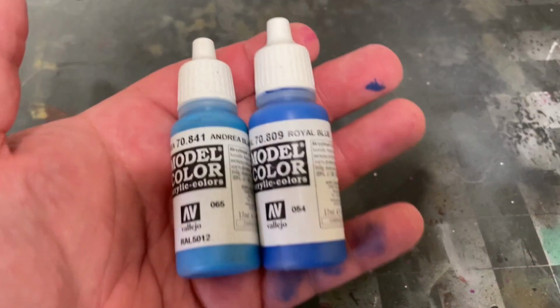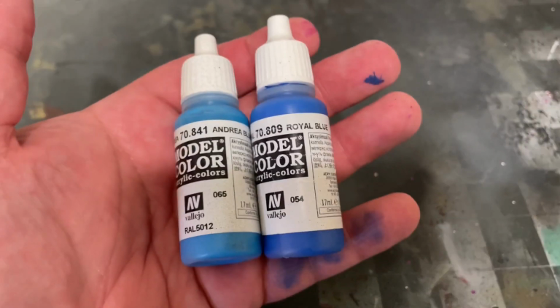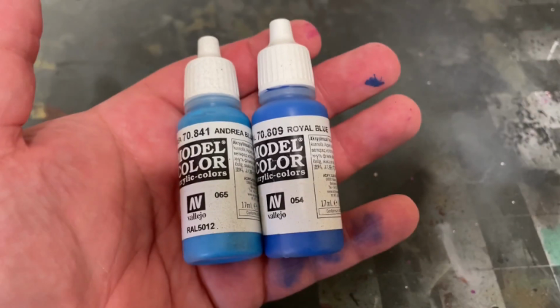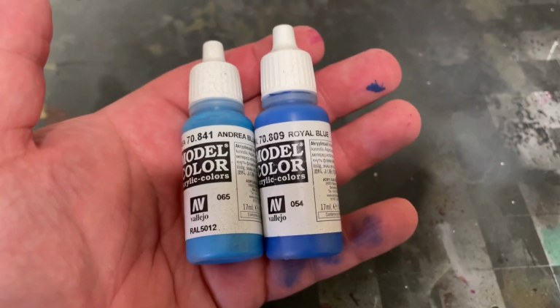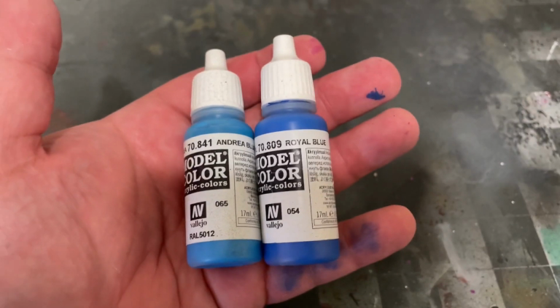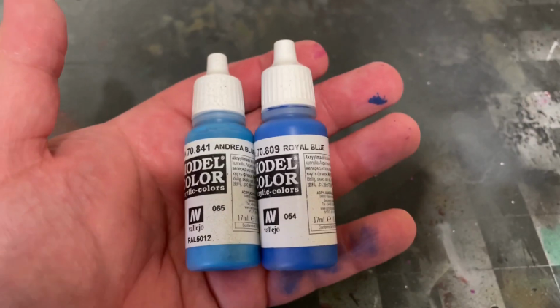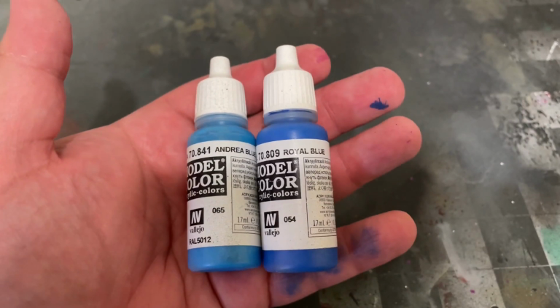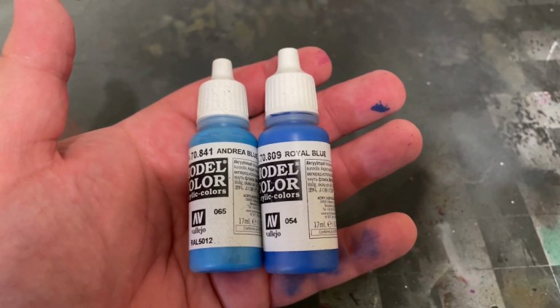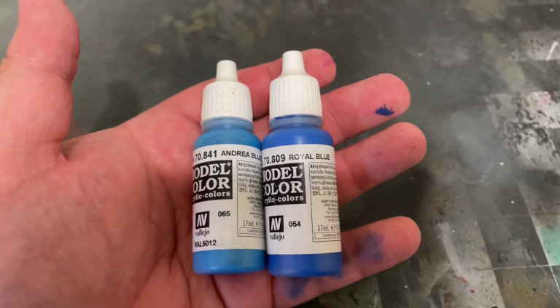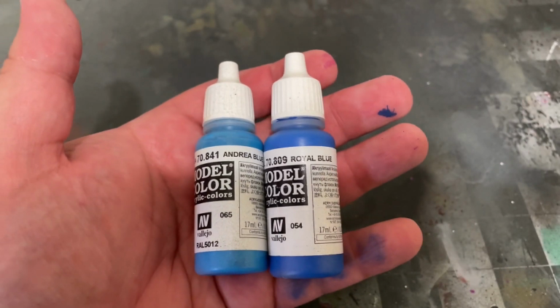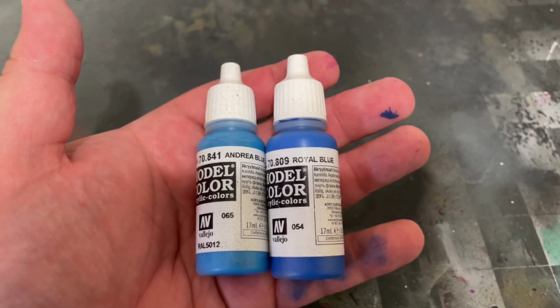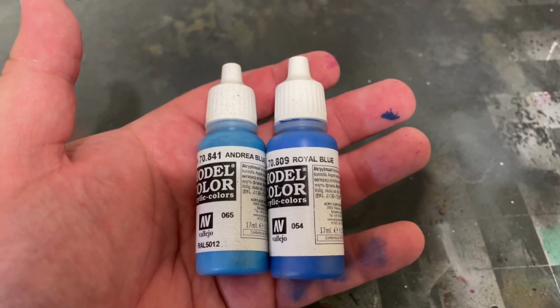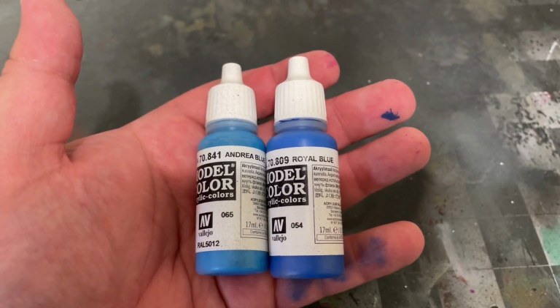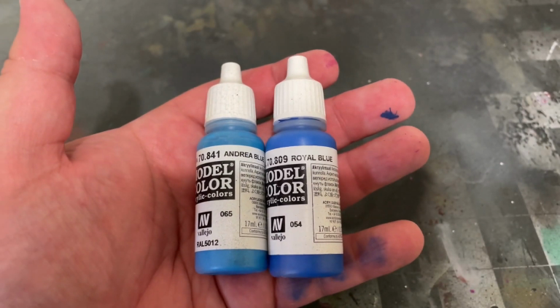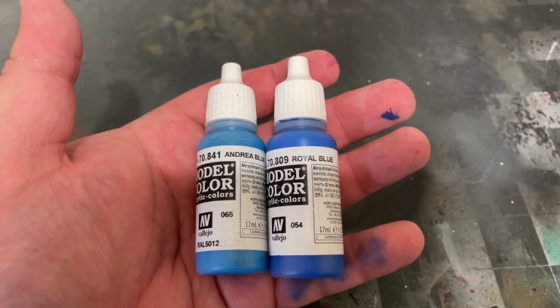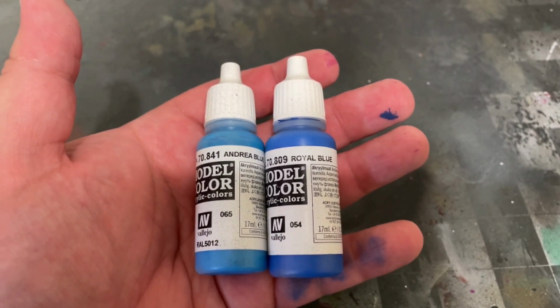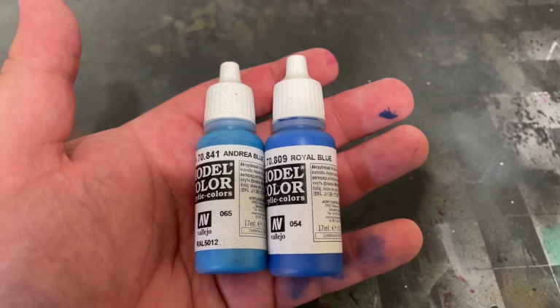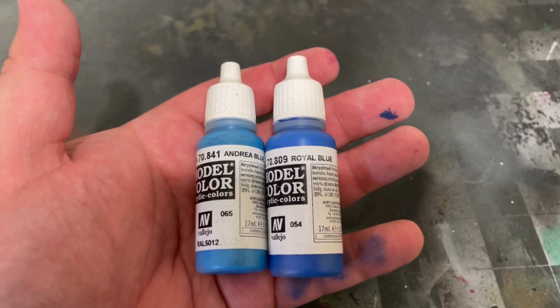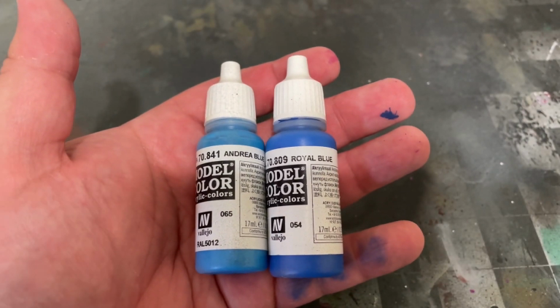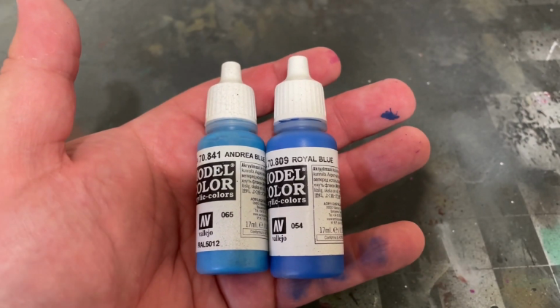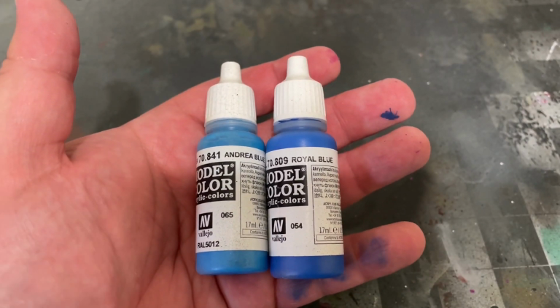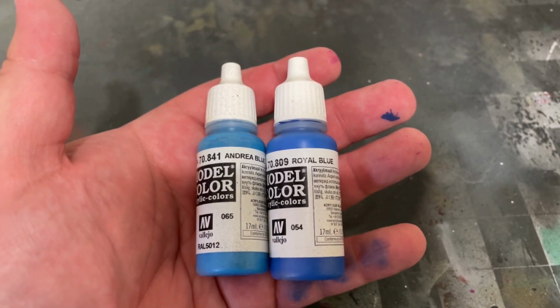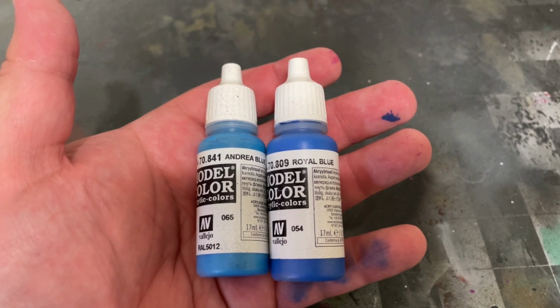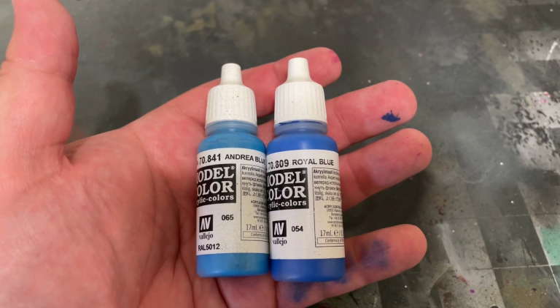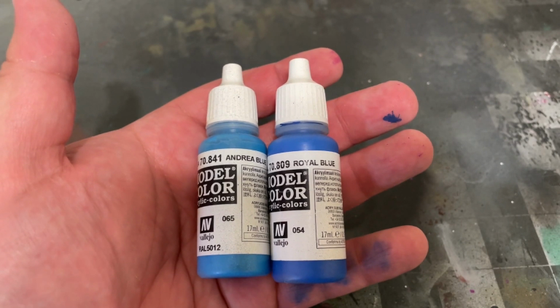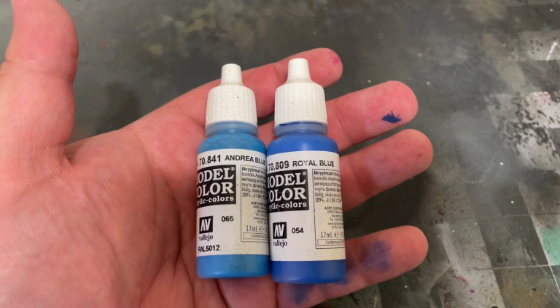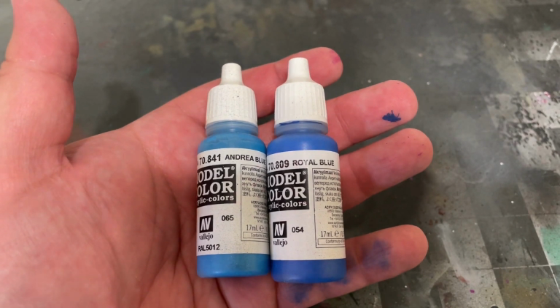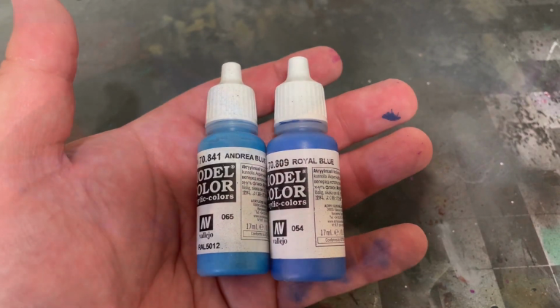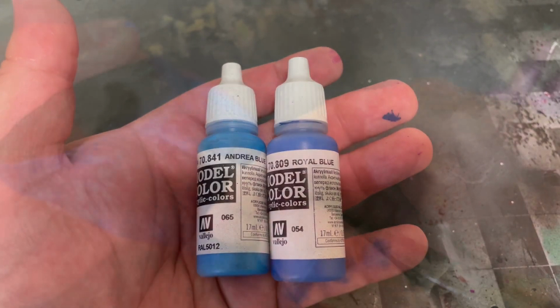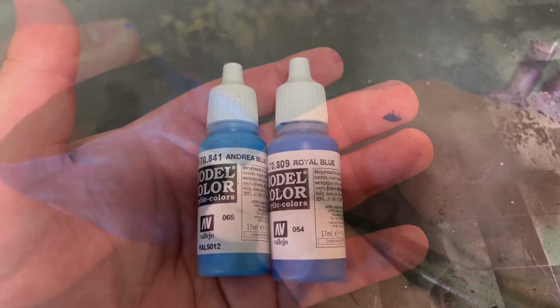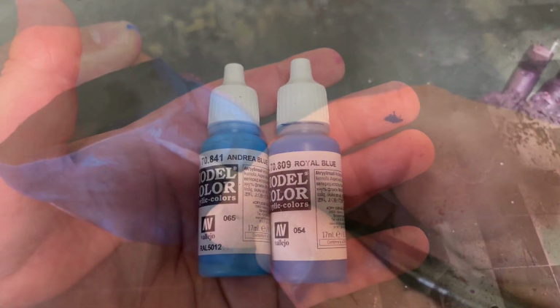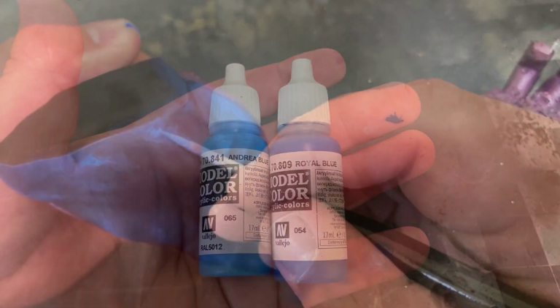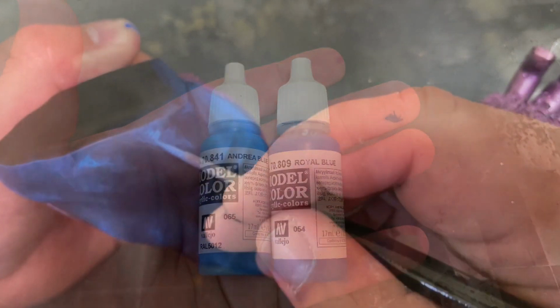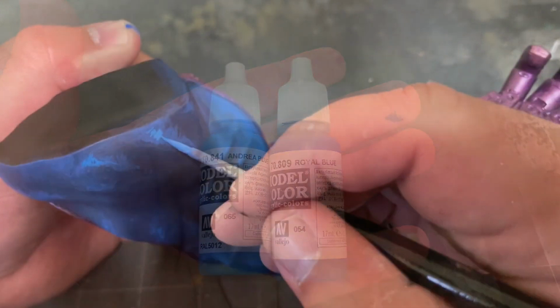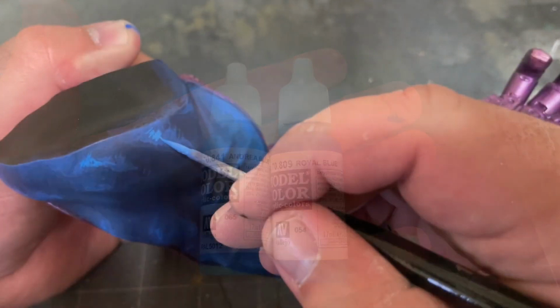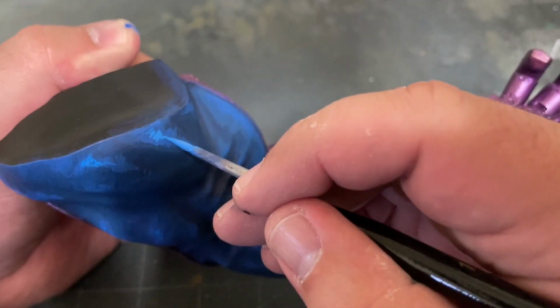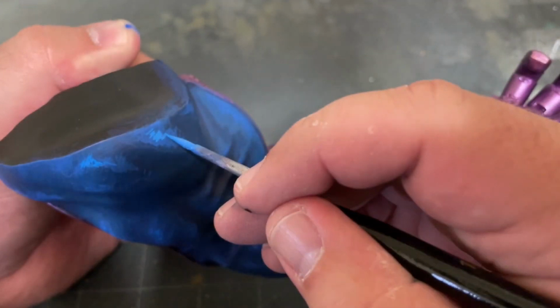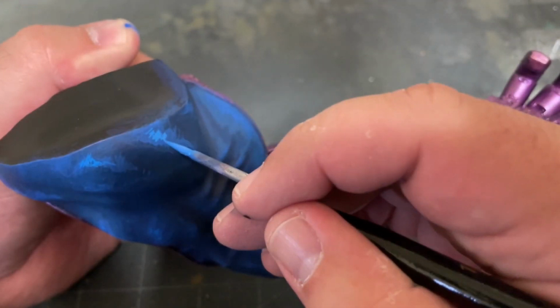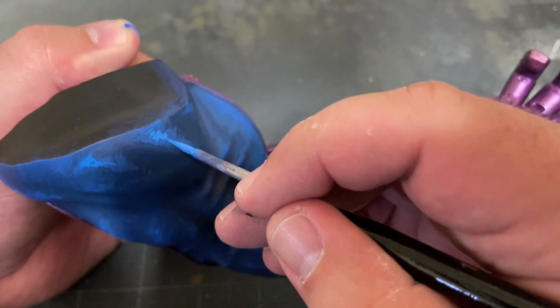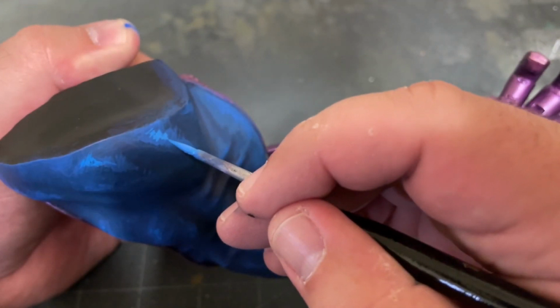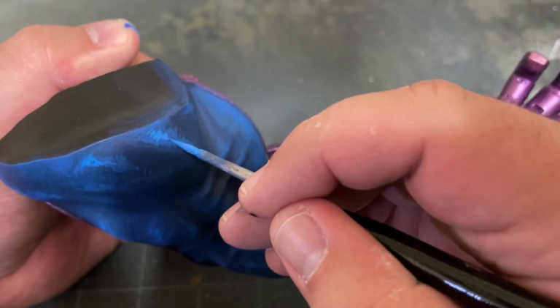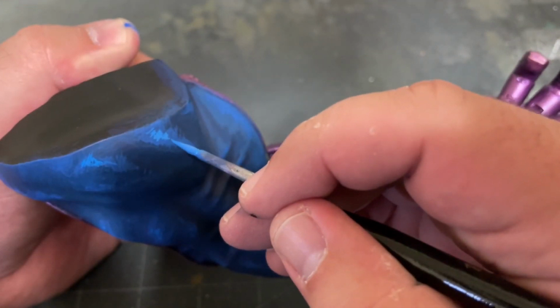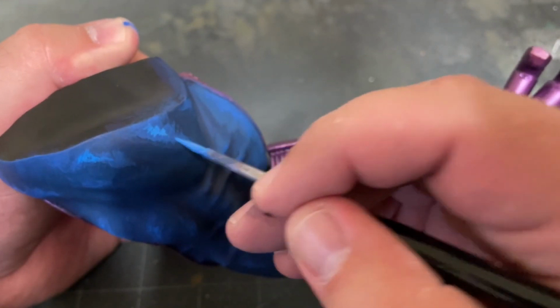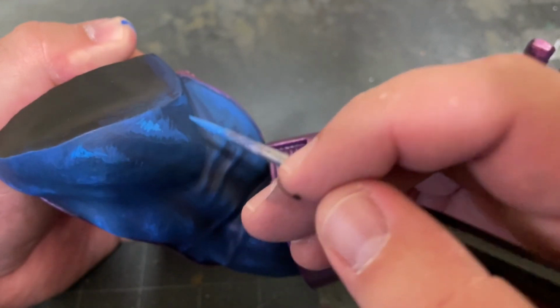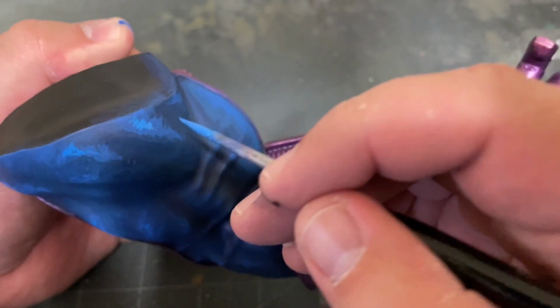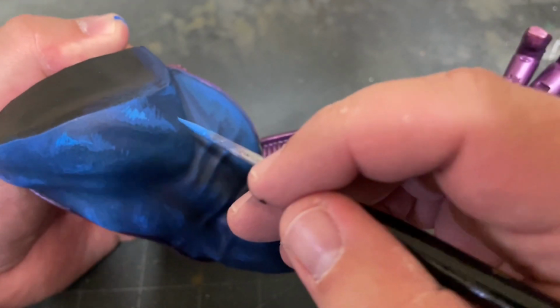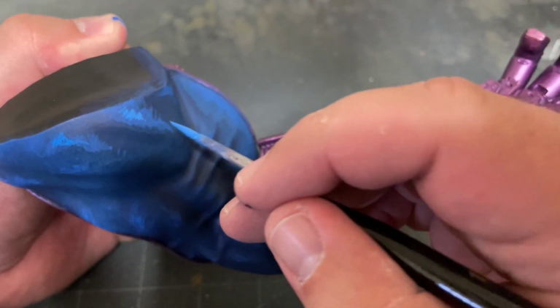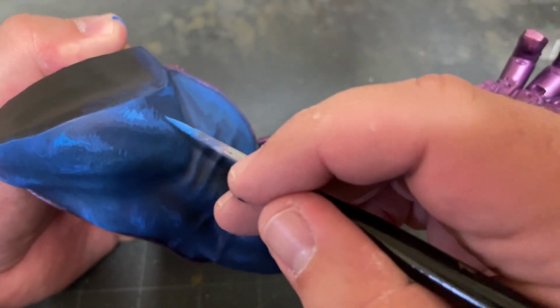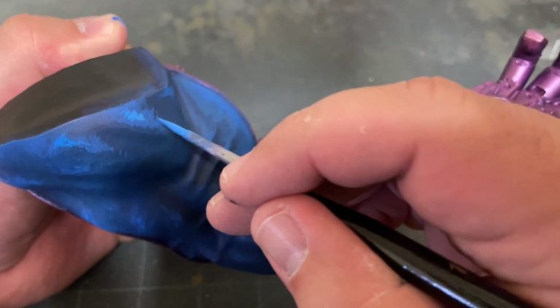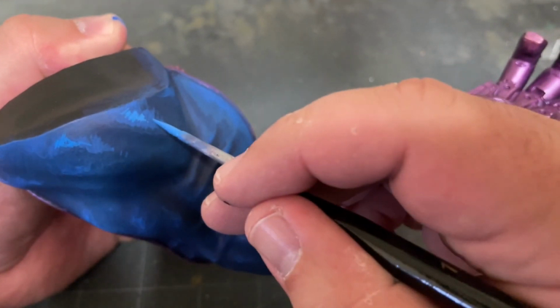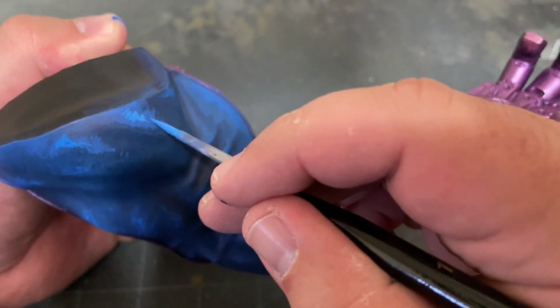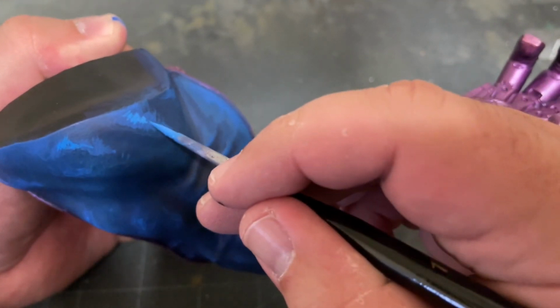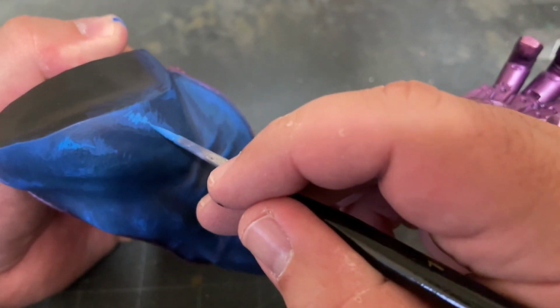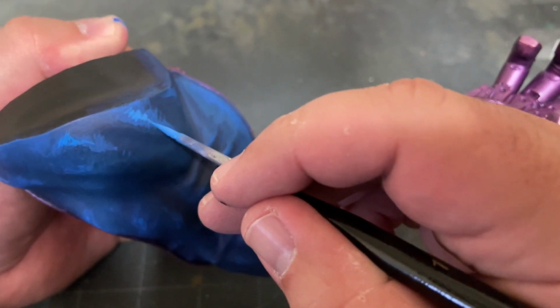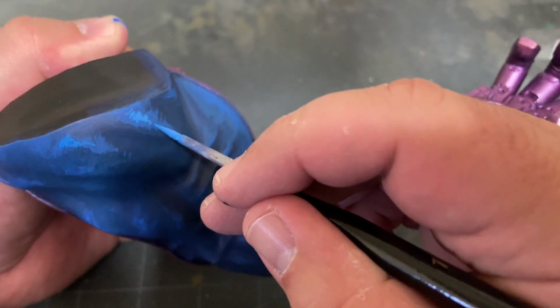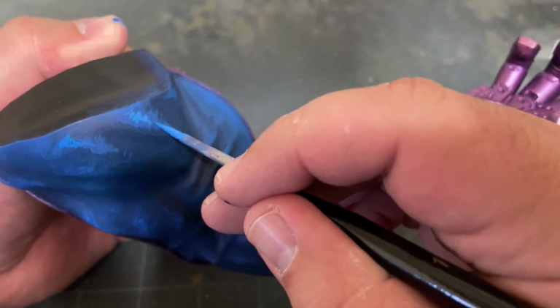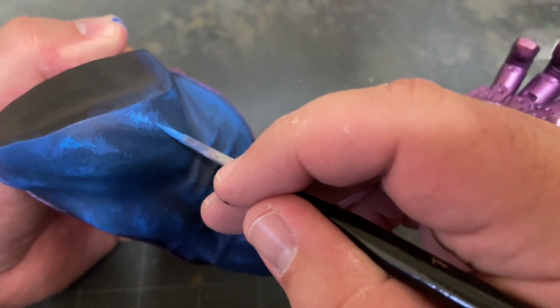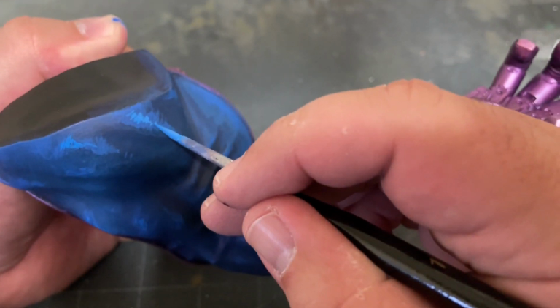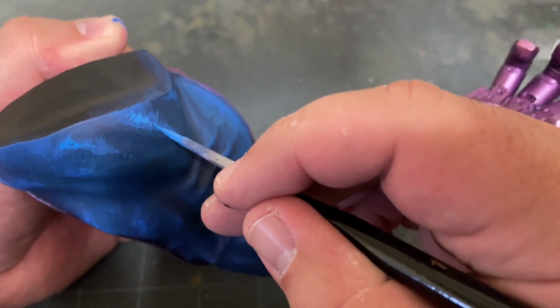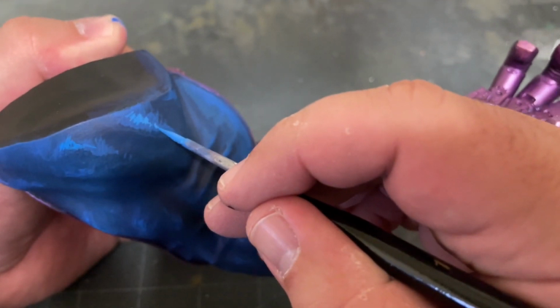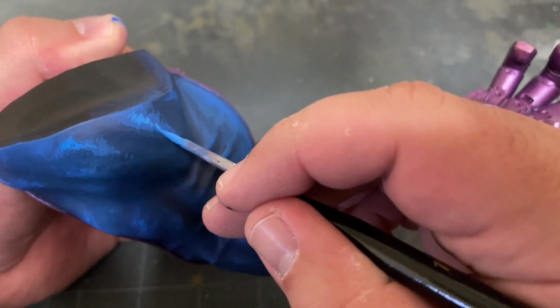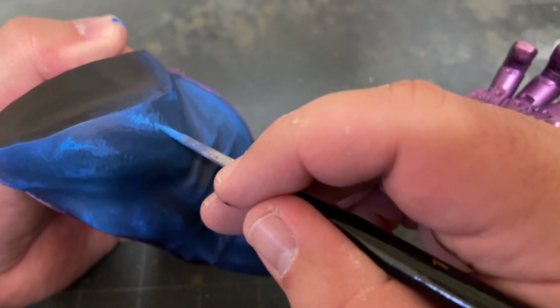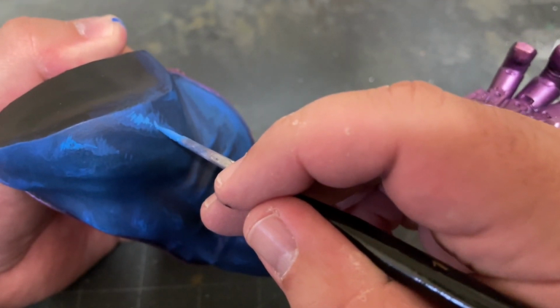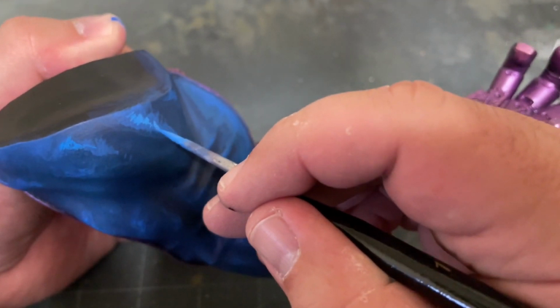Next, mix together equal parts Royal Blue and Andrea Blue by Vallejo and apply some very sparing final highlights.